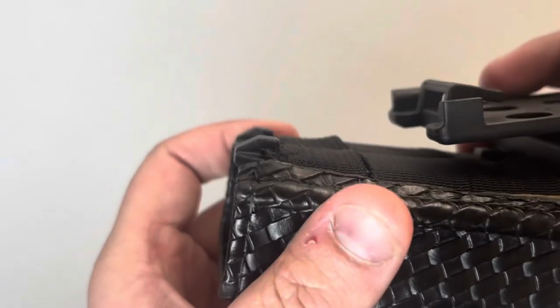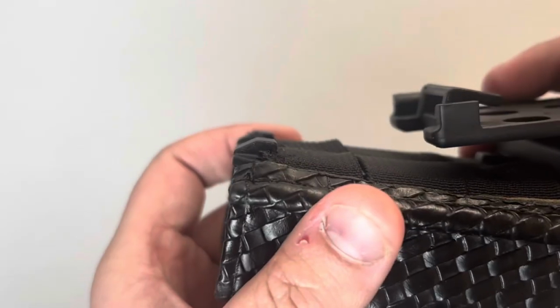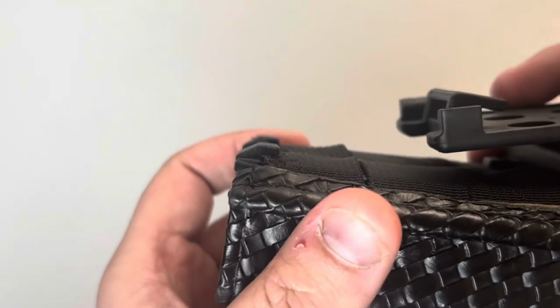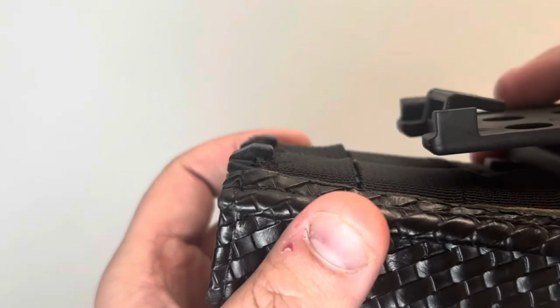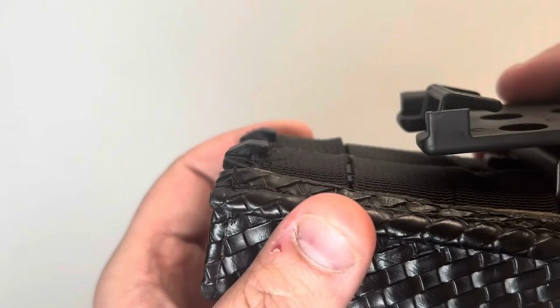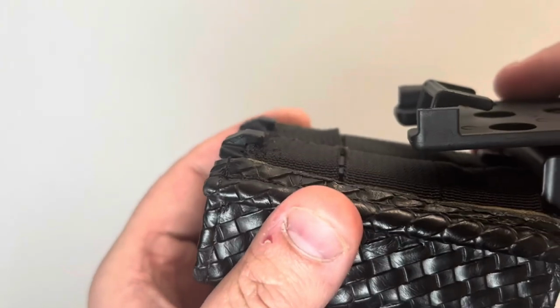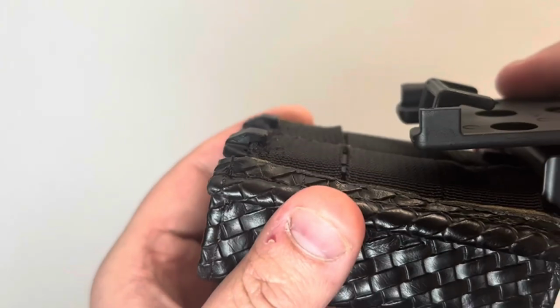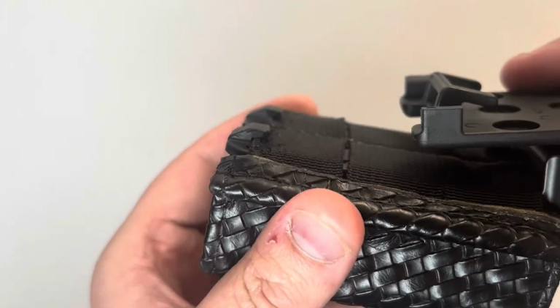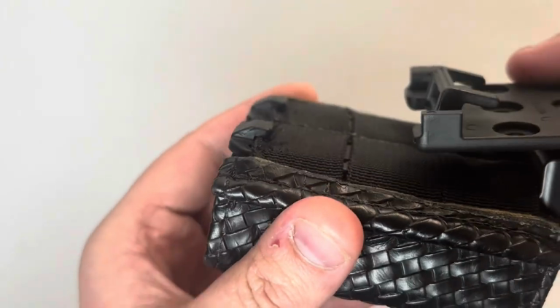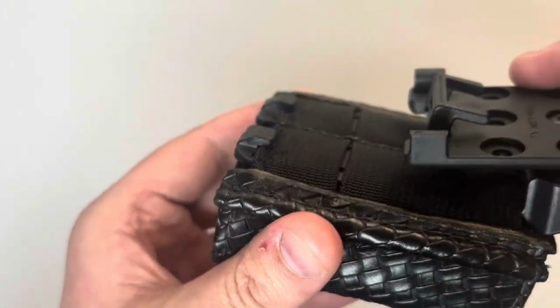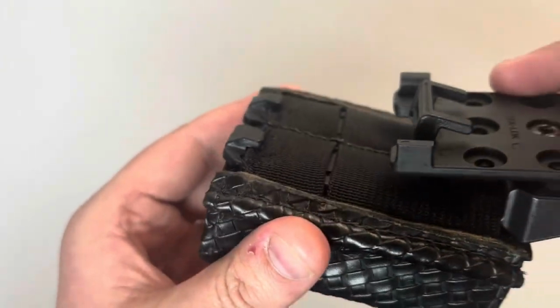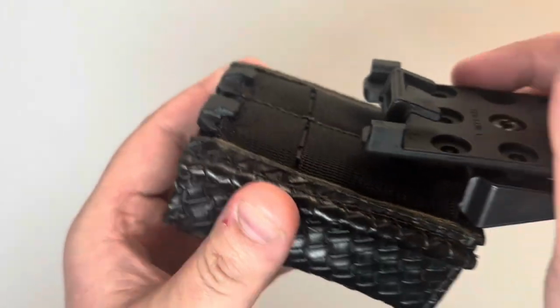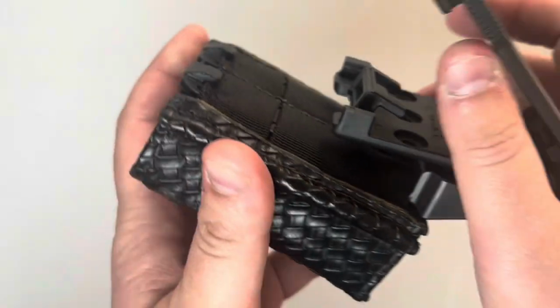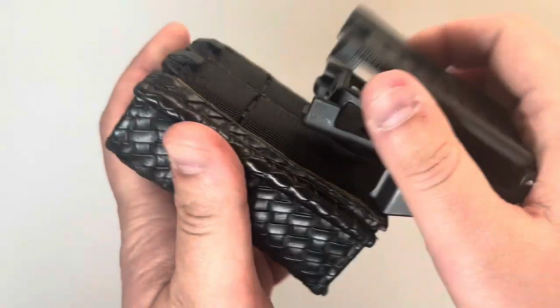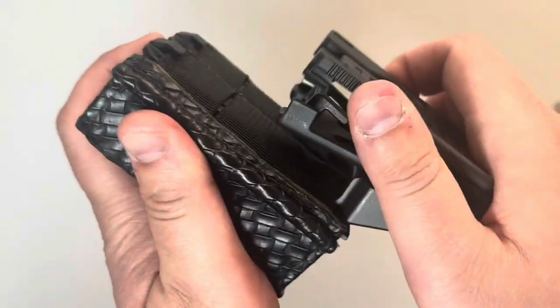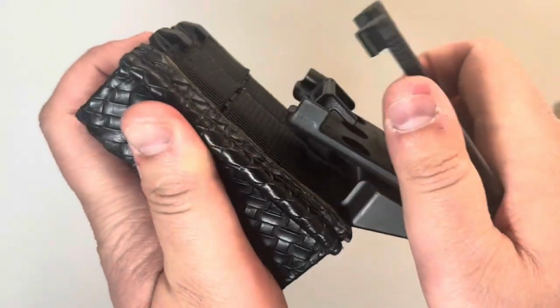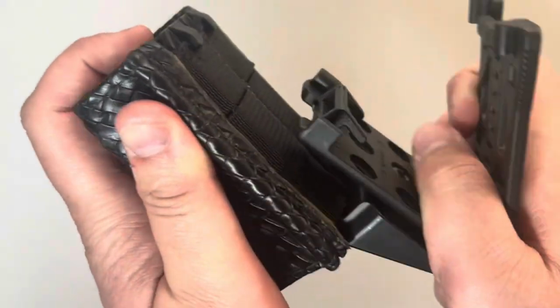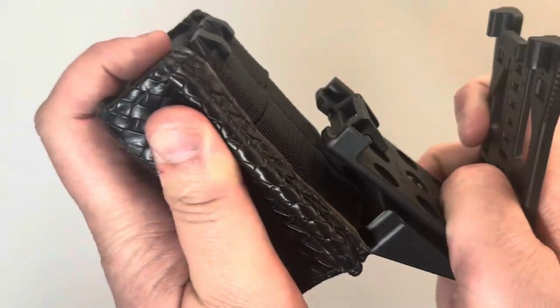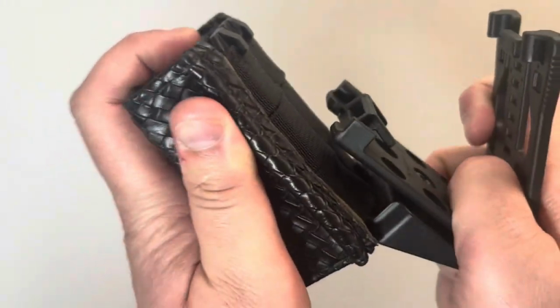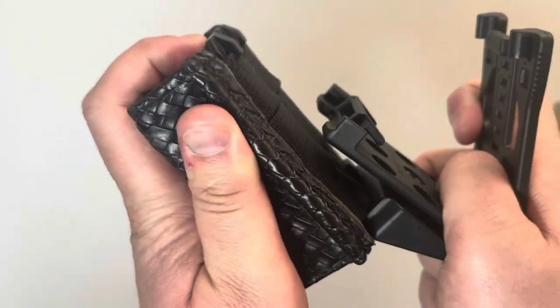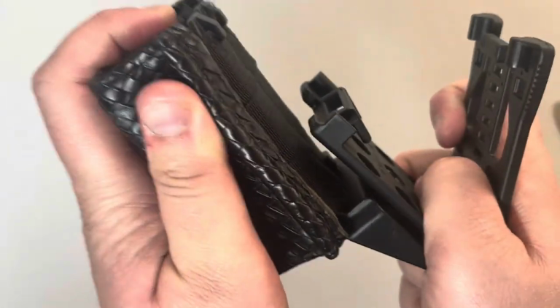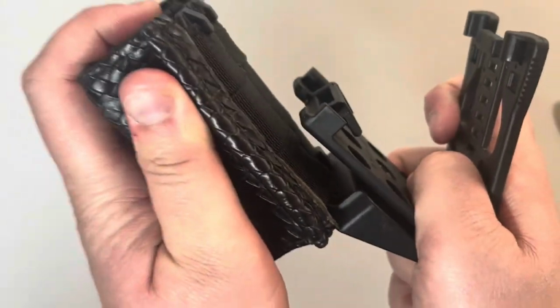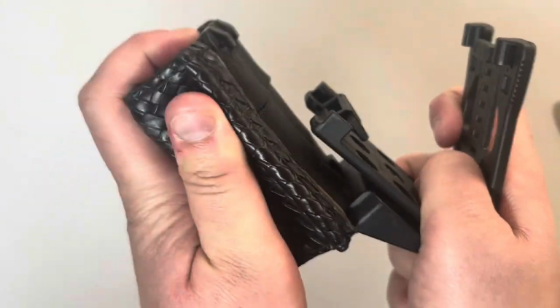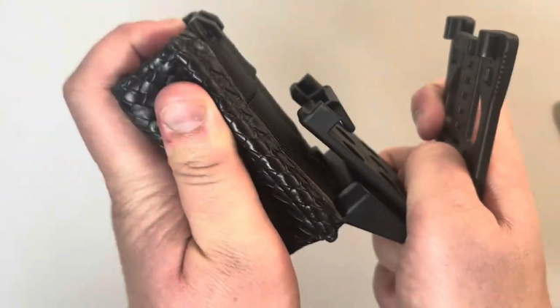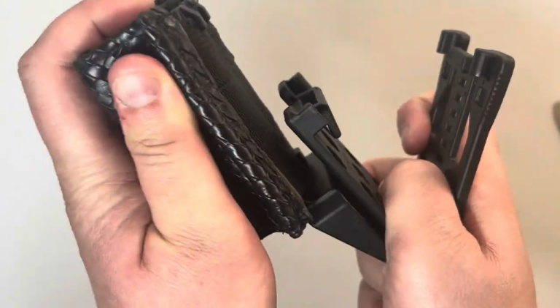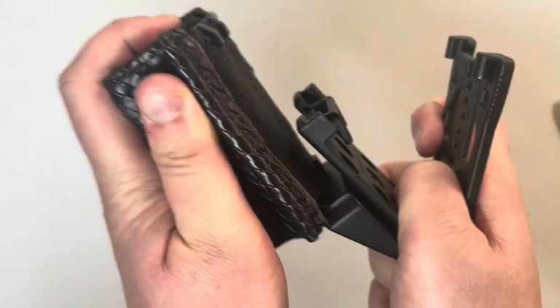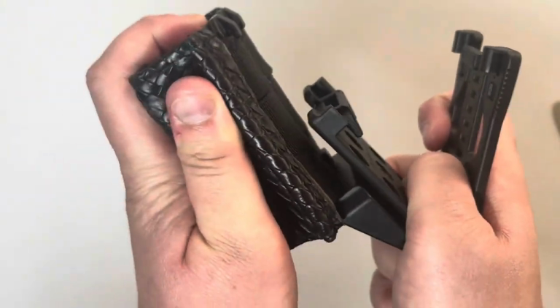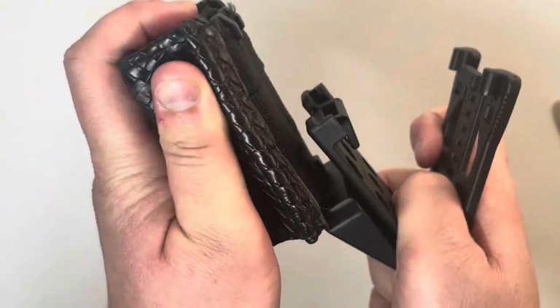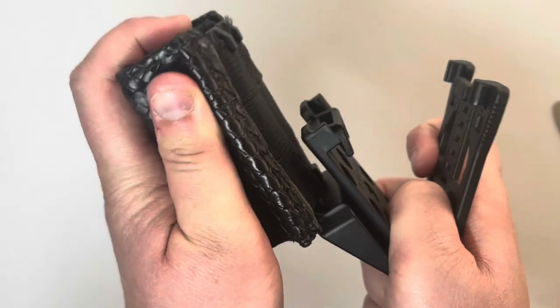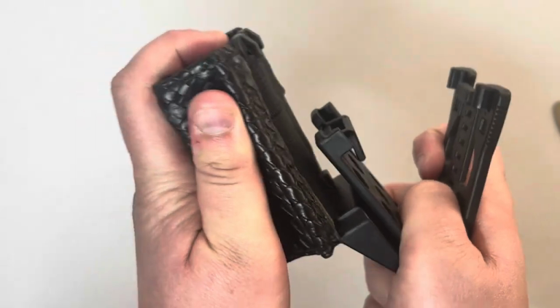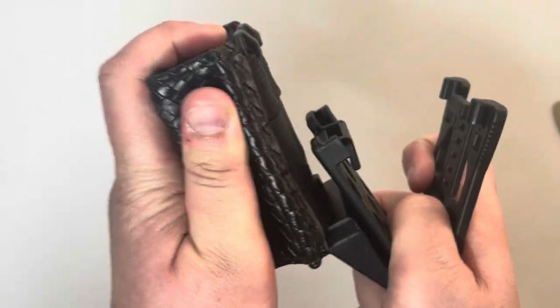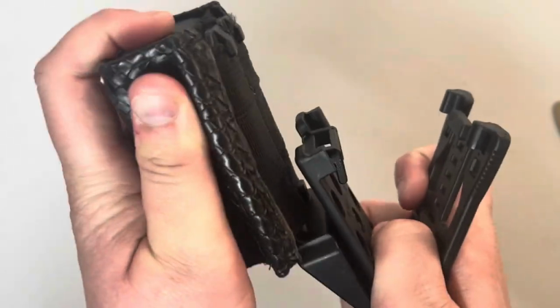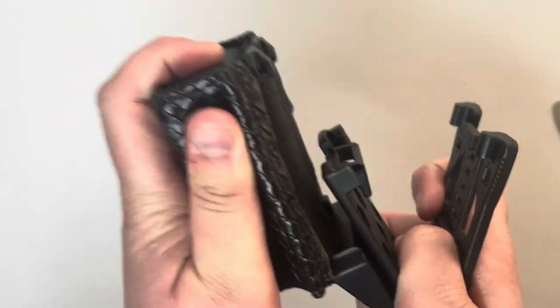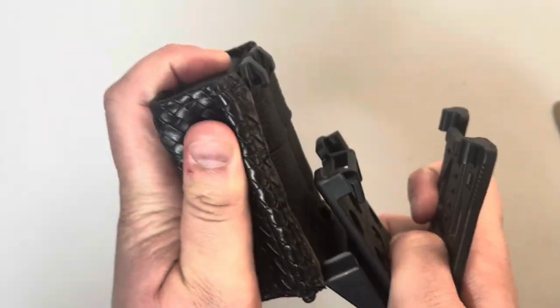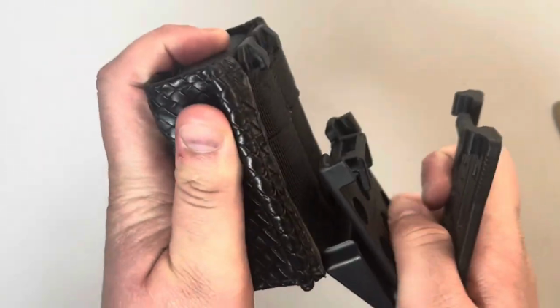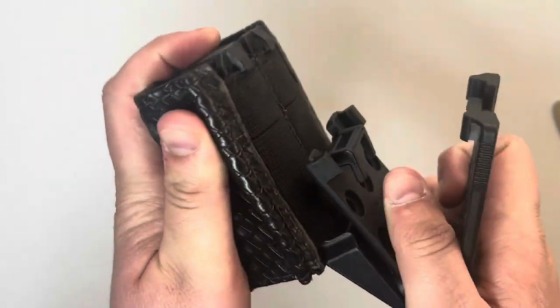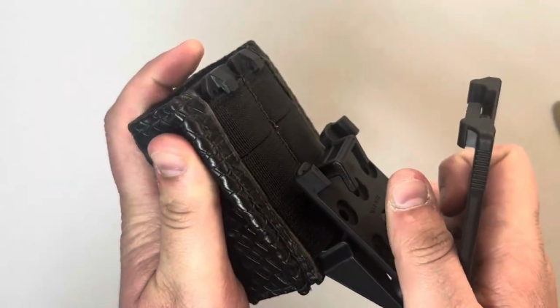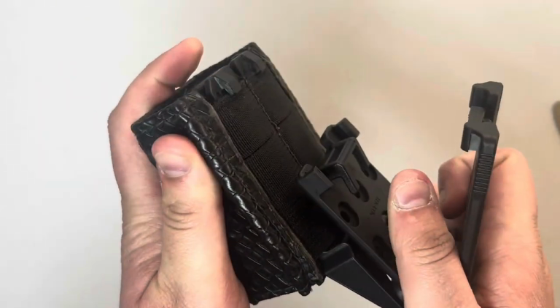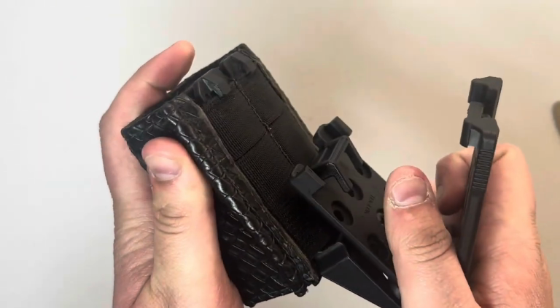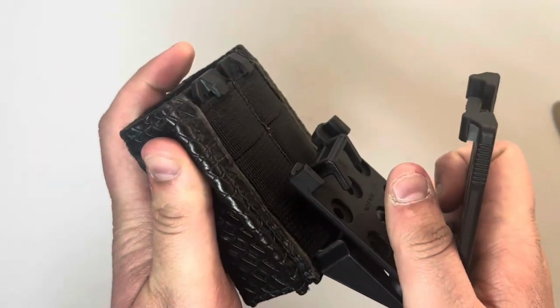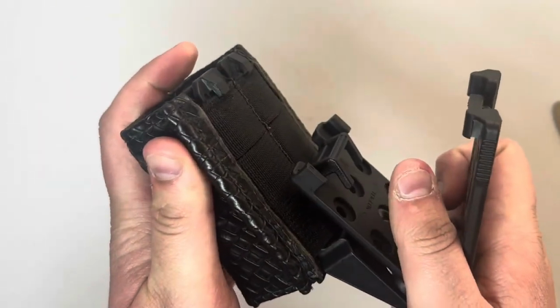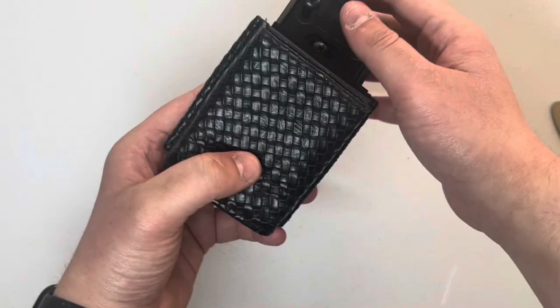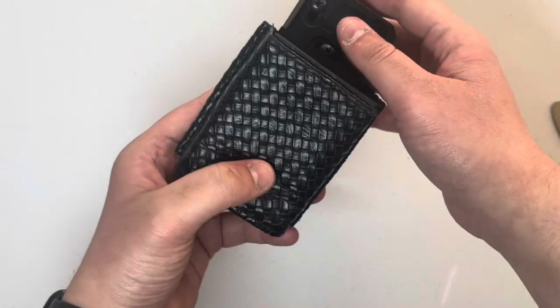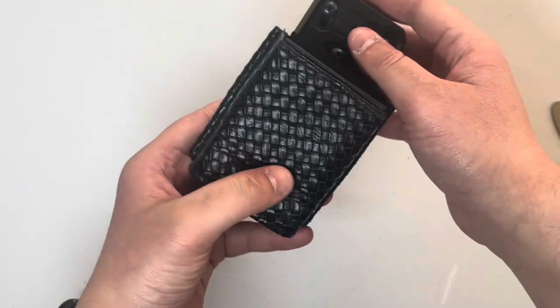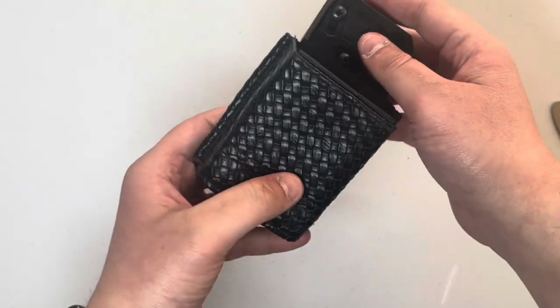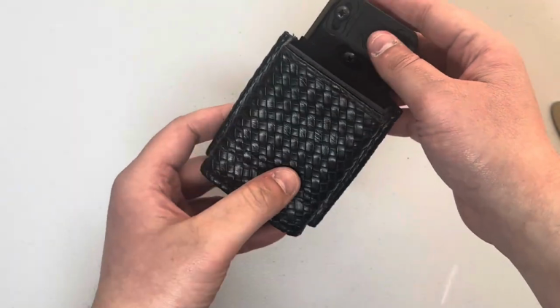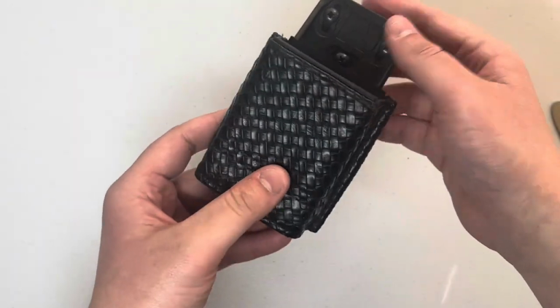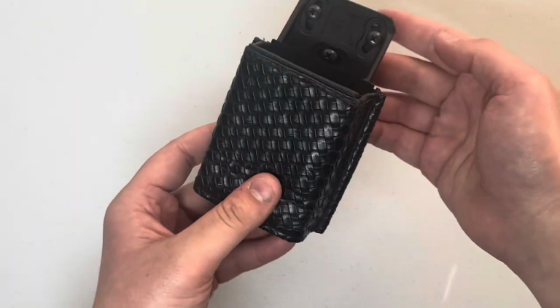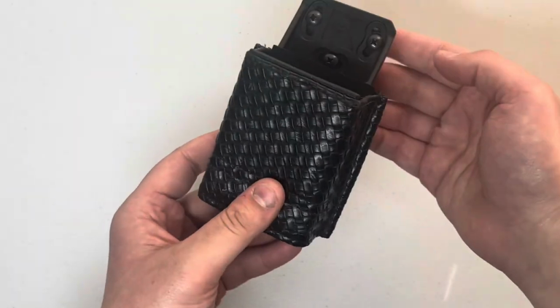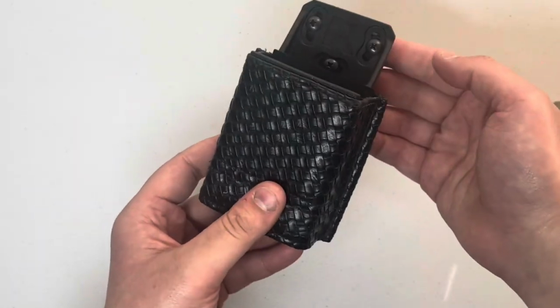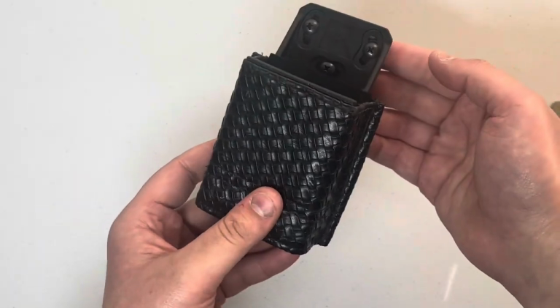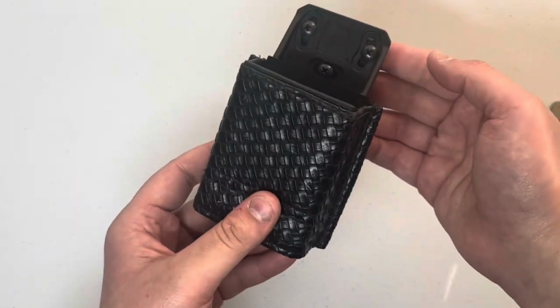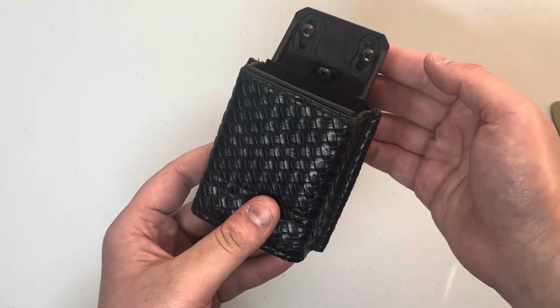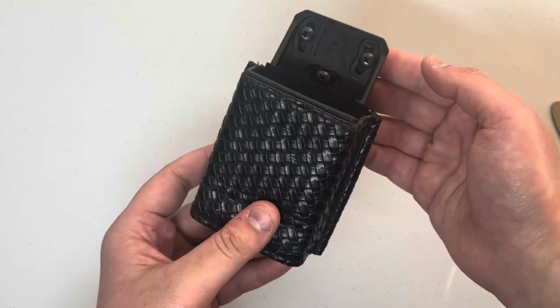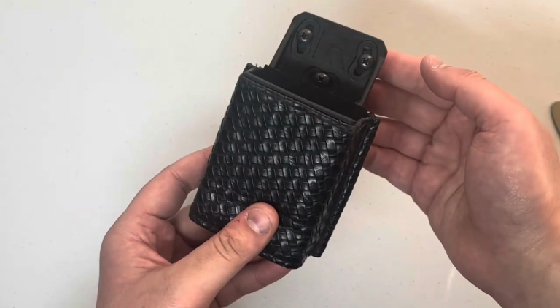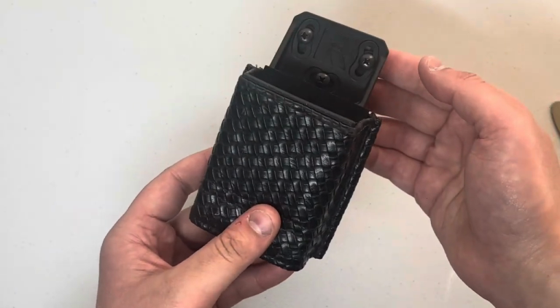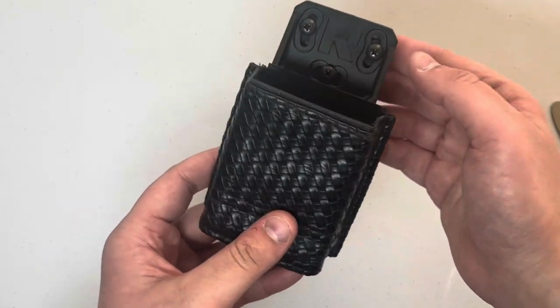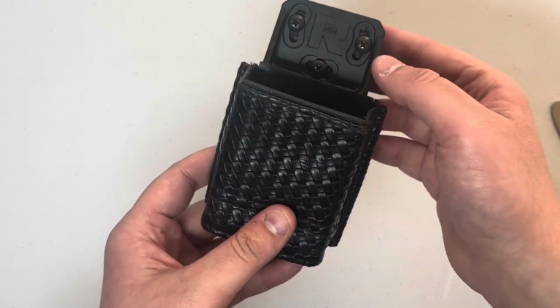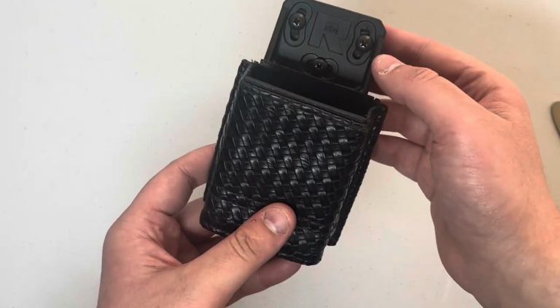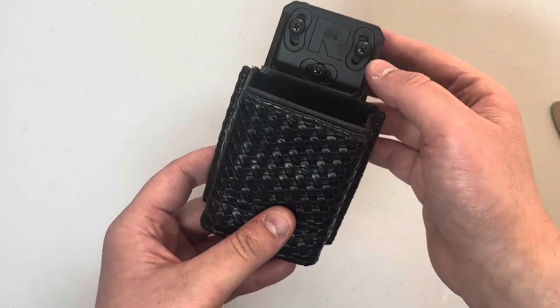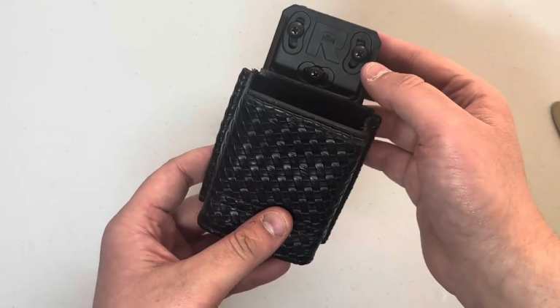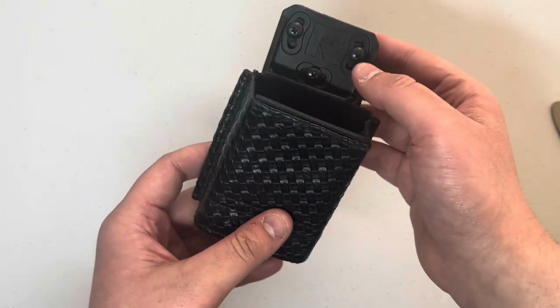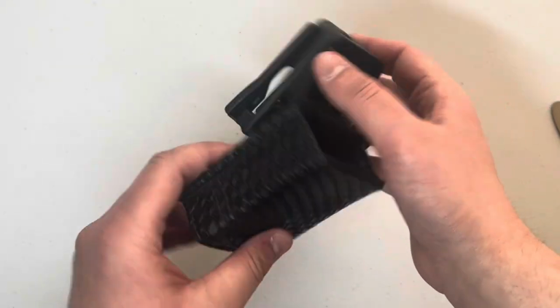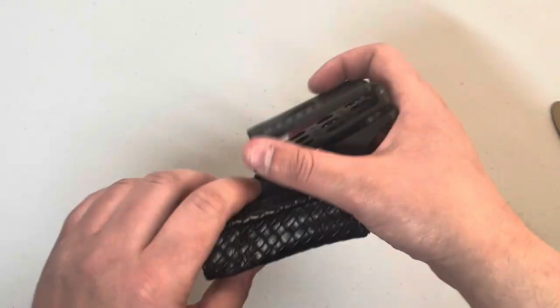Once the material is successfully under it, check it and make sure it's not going anywhere. Now that you have confirmed that, I will show you the next step.